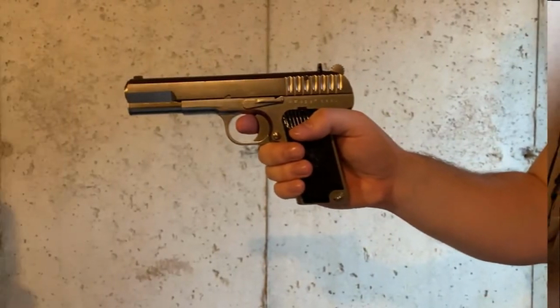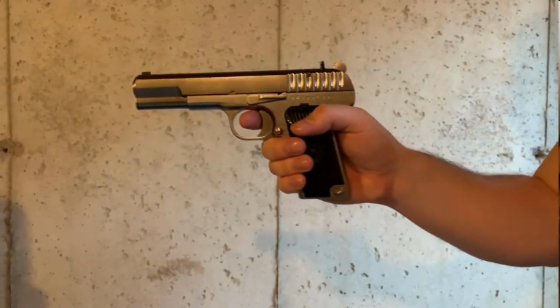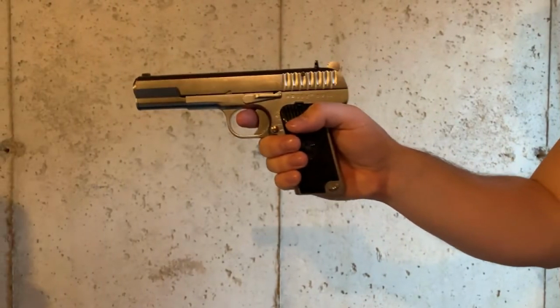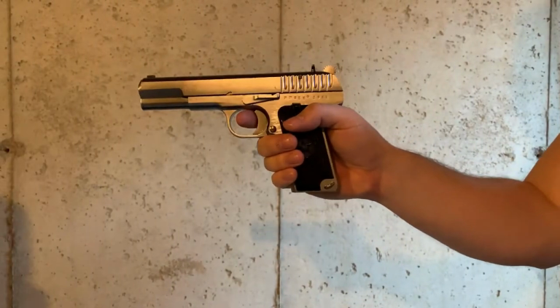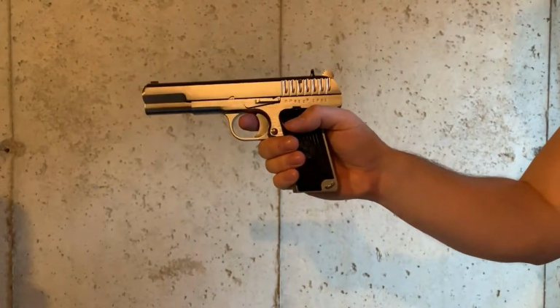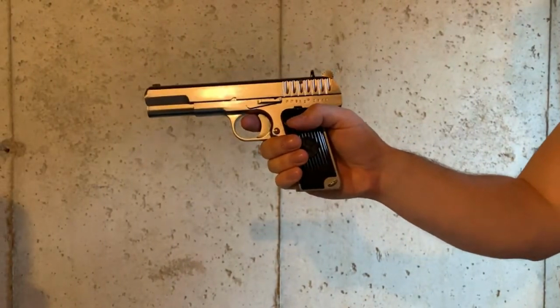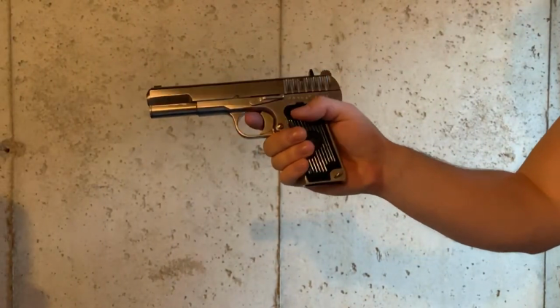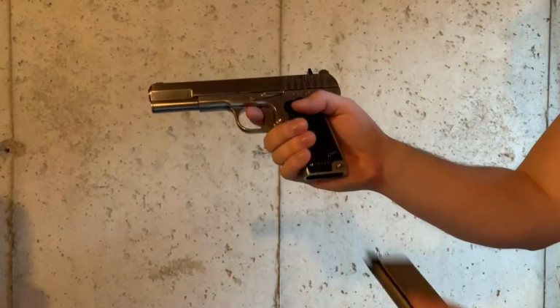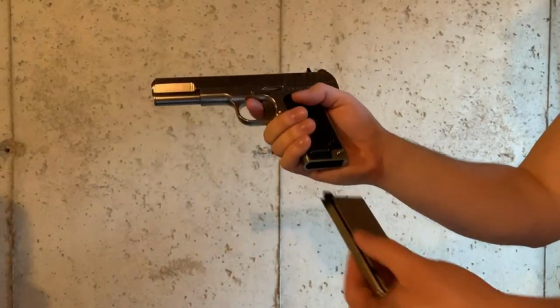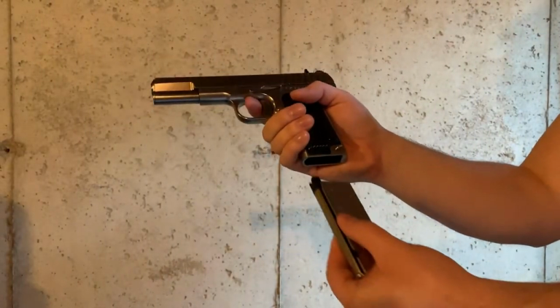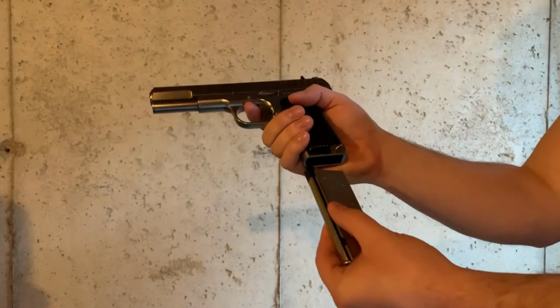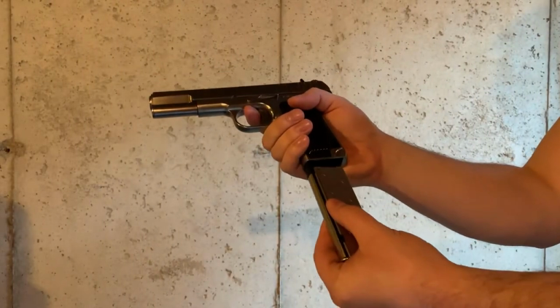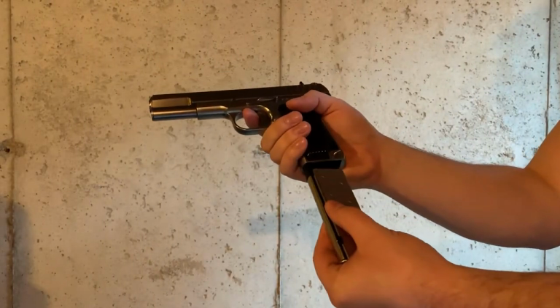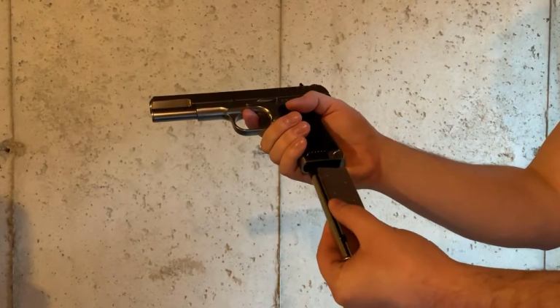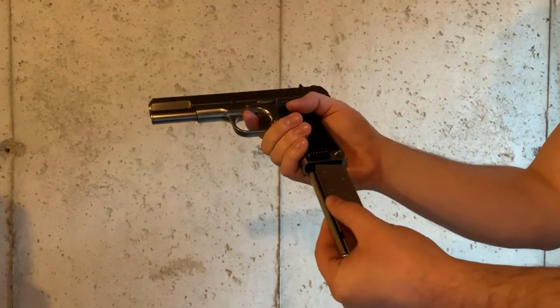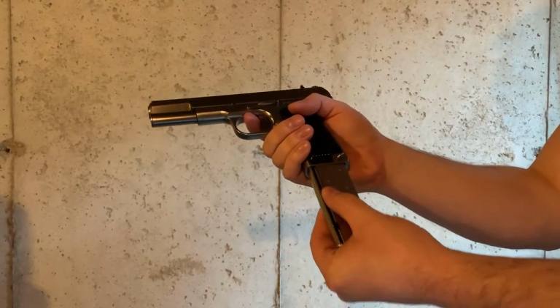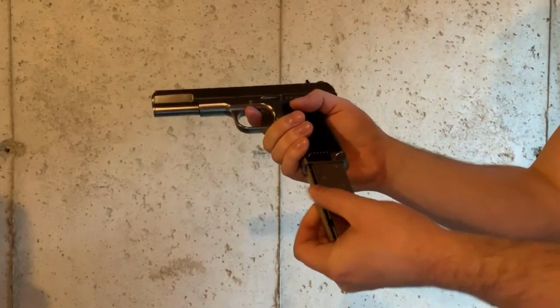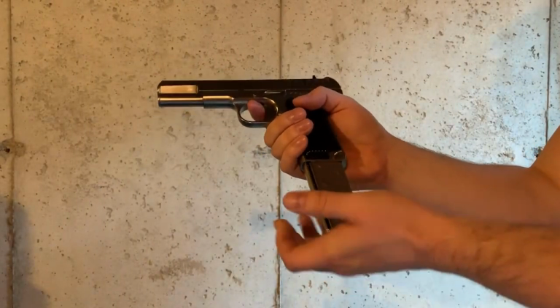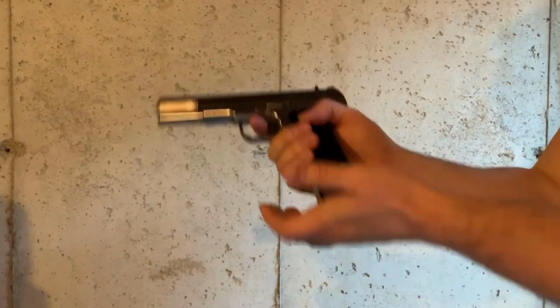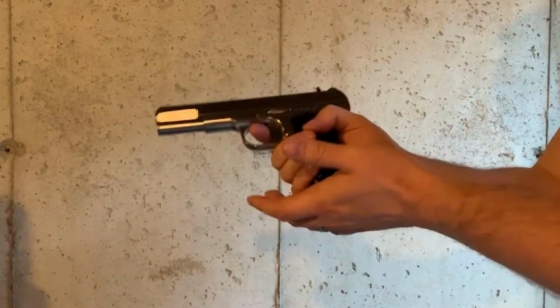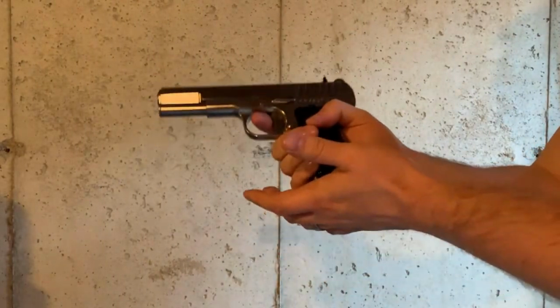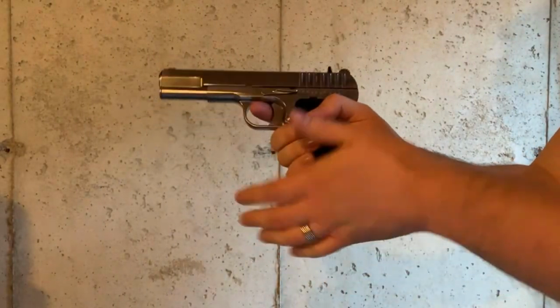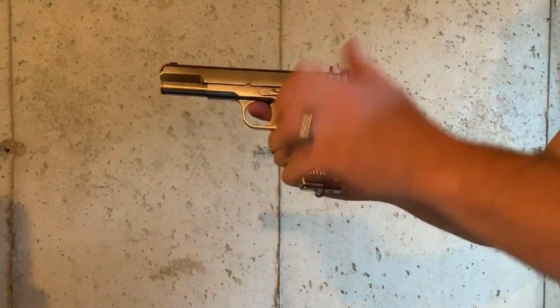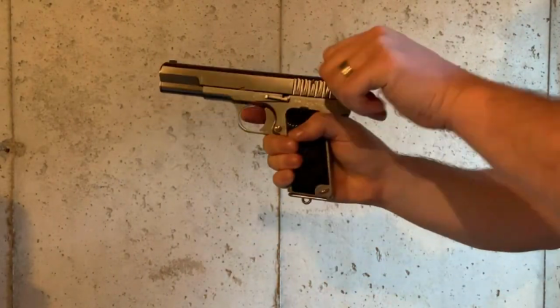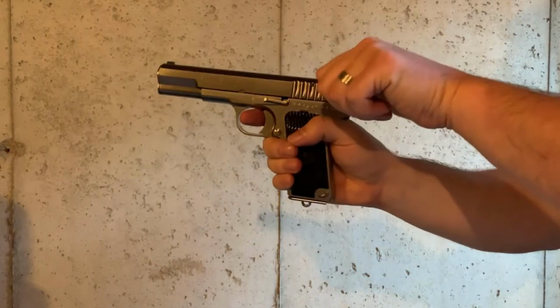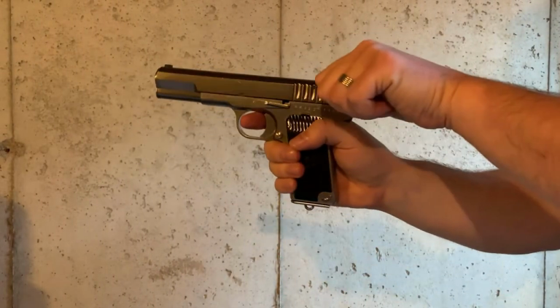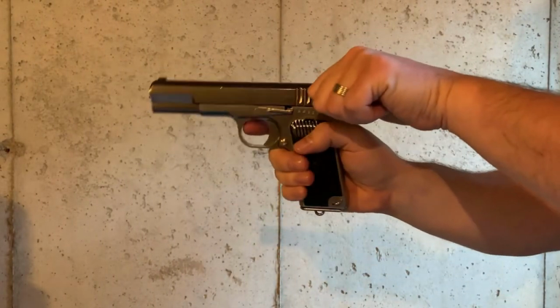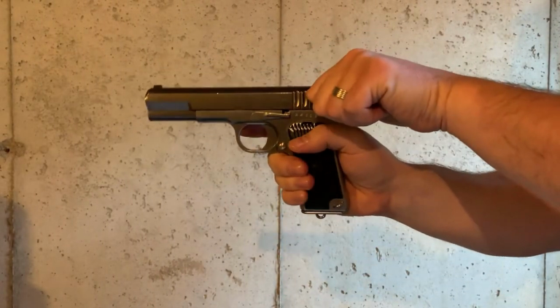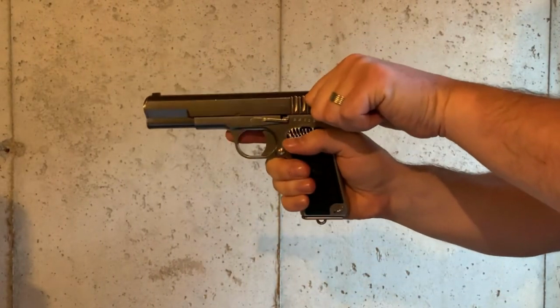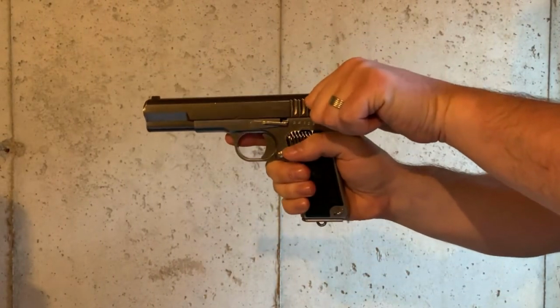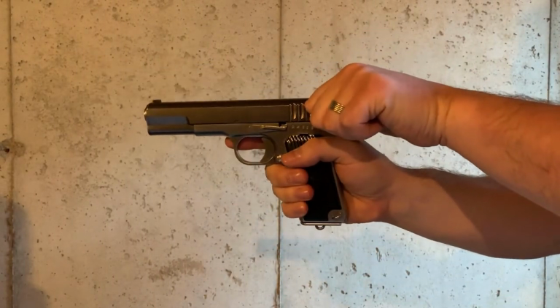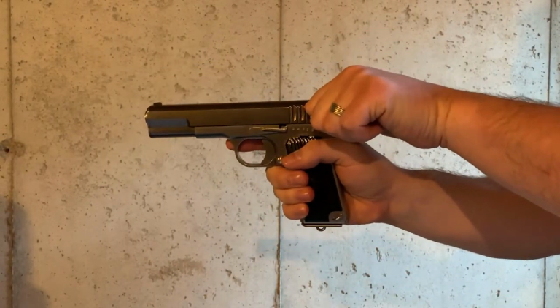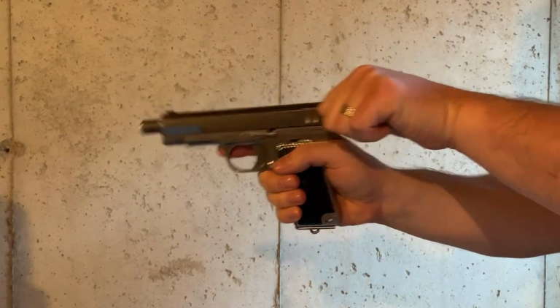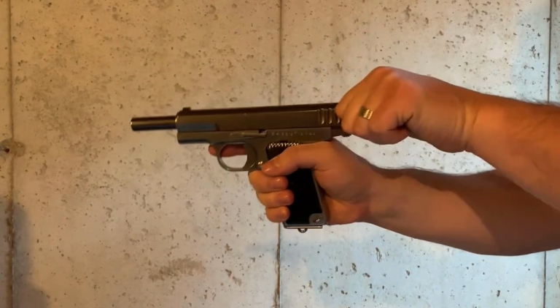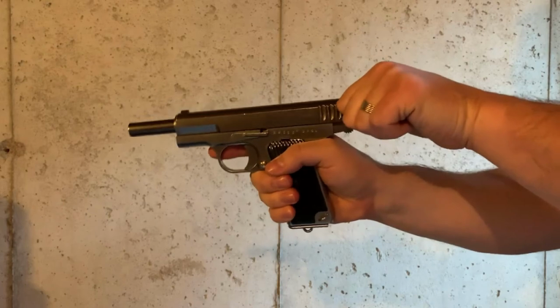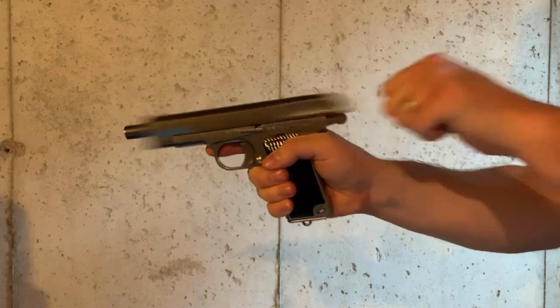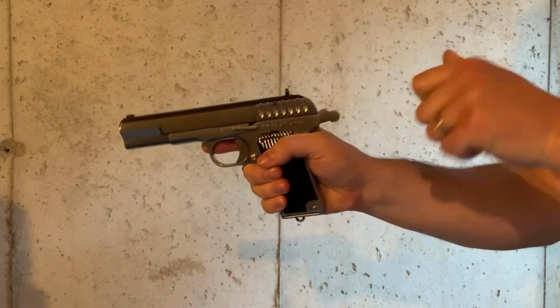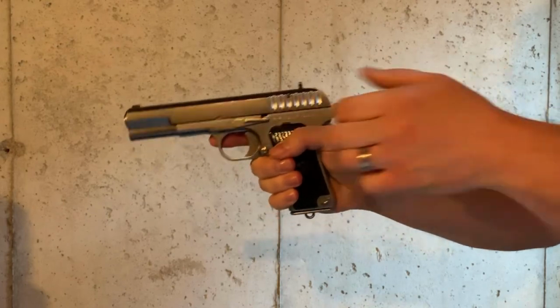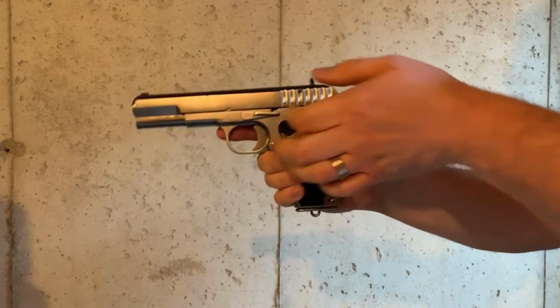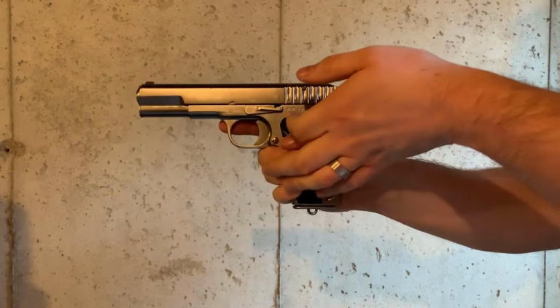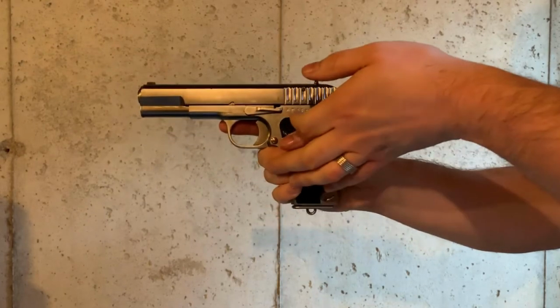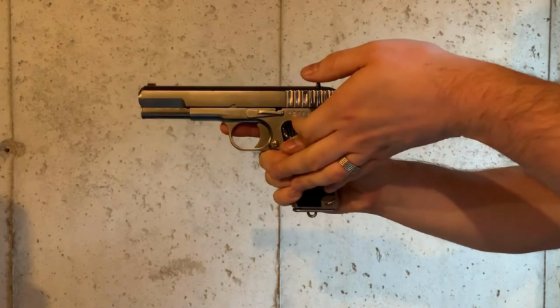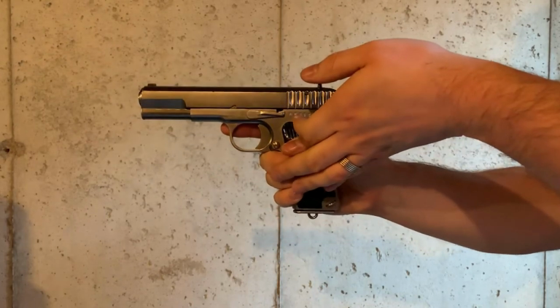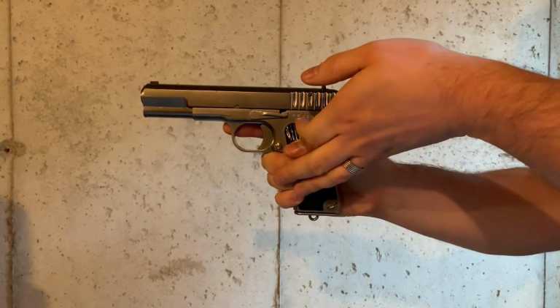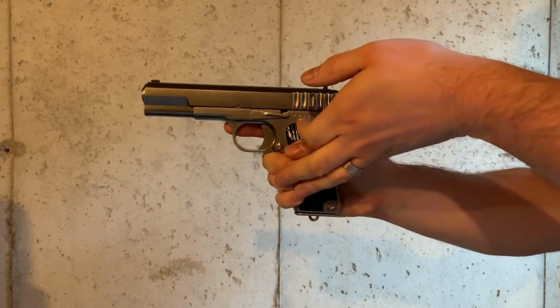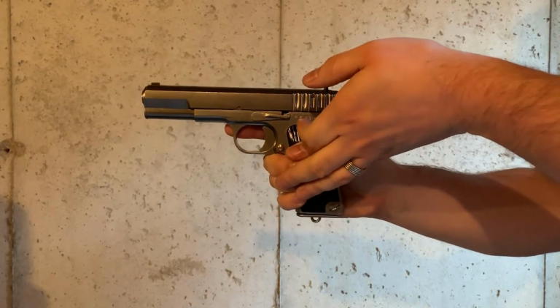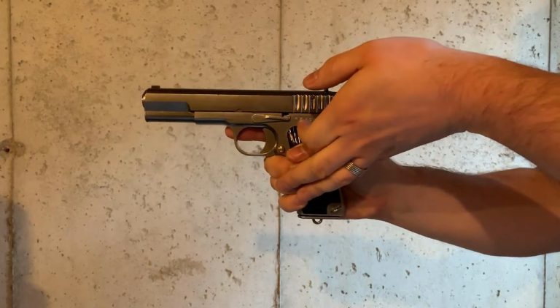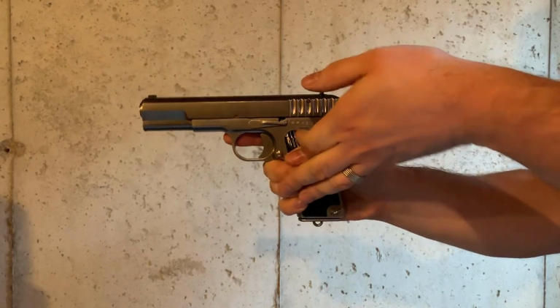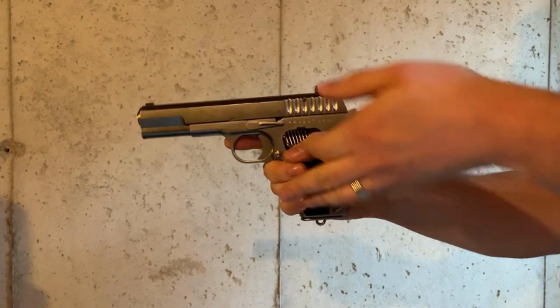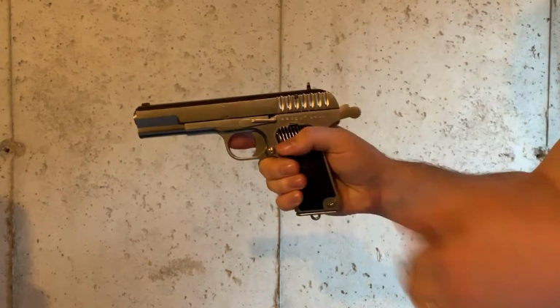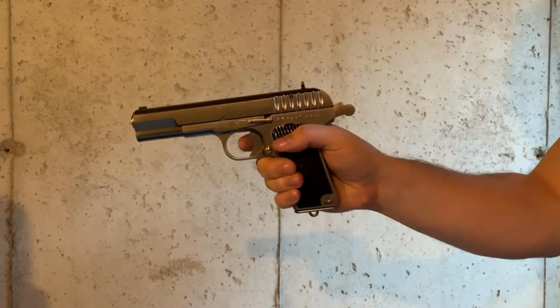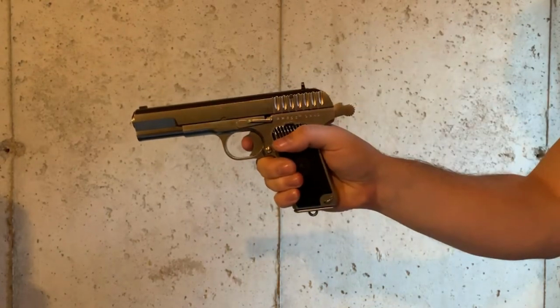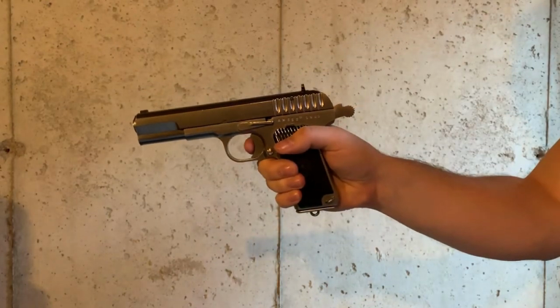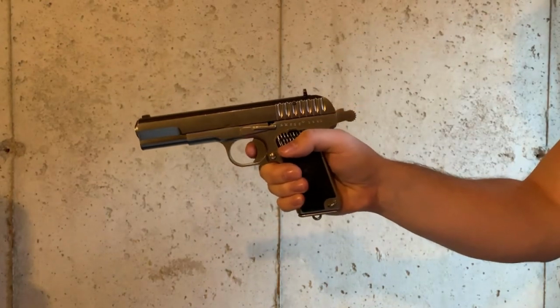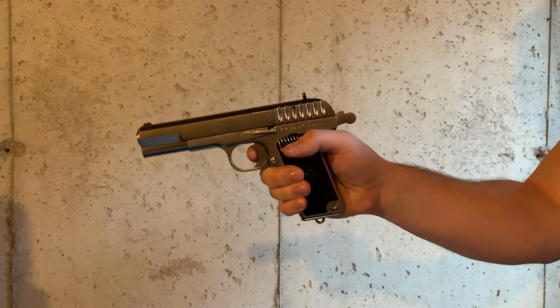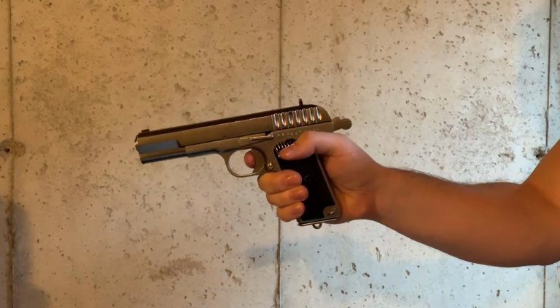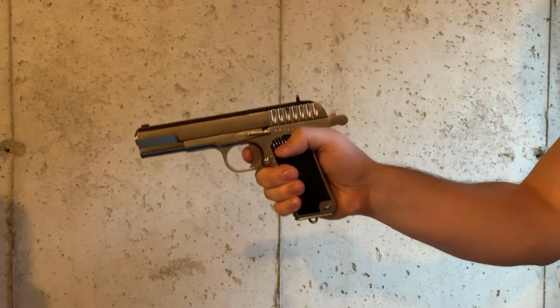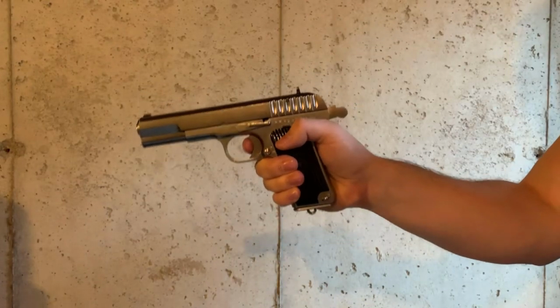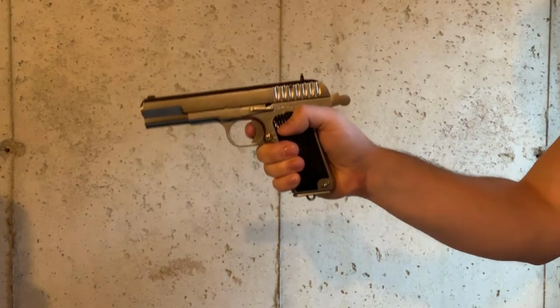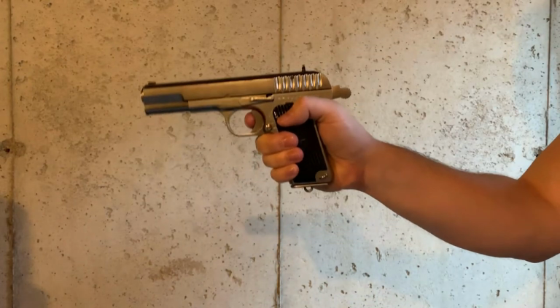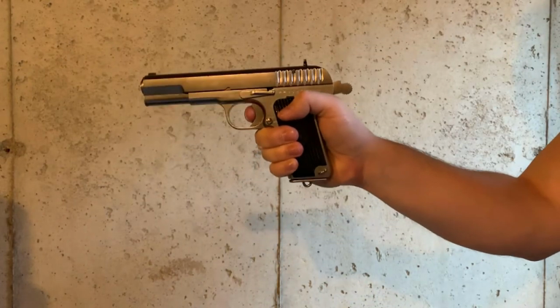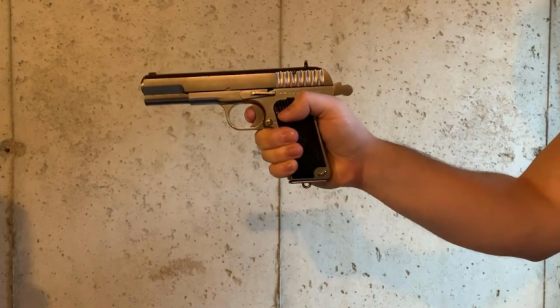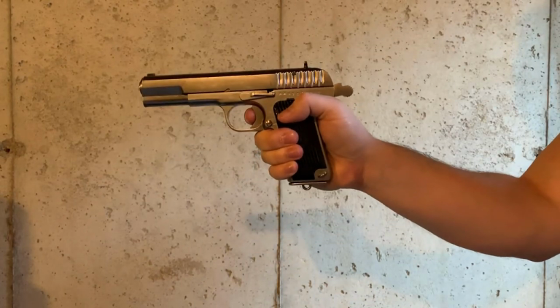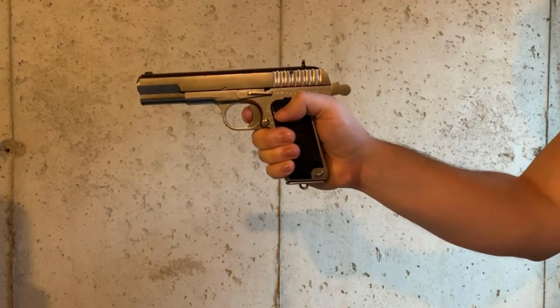So what do you guys think of the TT-33 Tokarev by Witek? Let me know in the comments. Thanks.